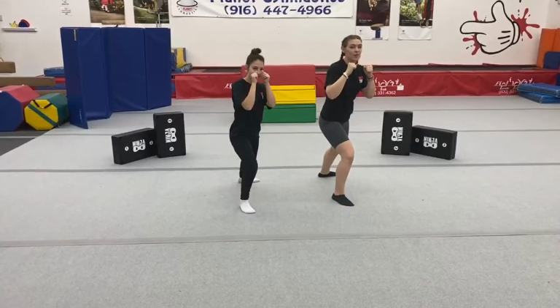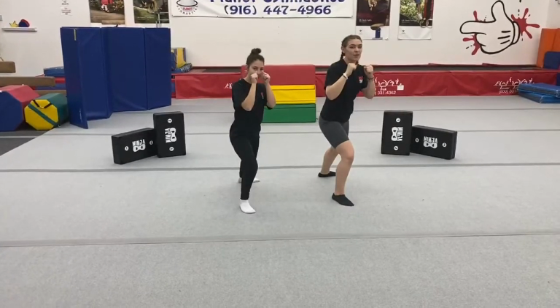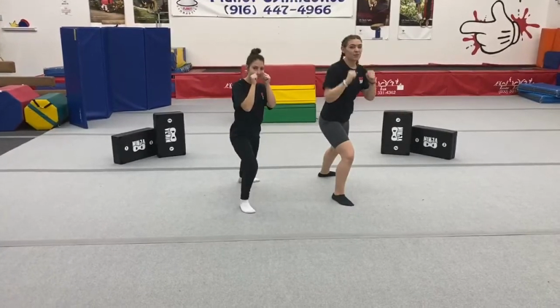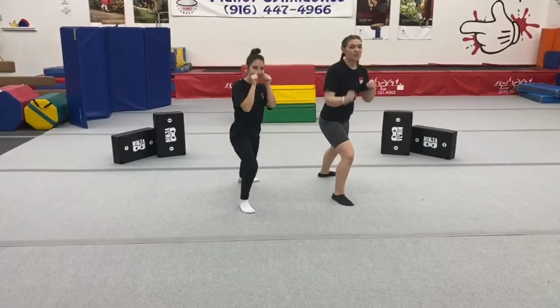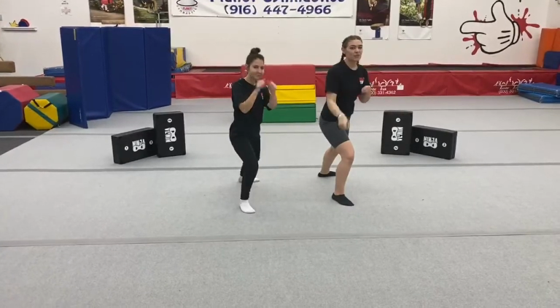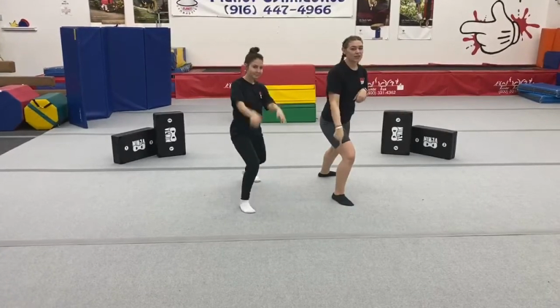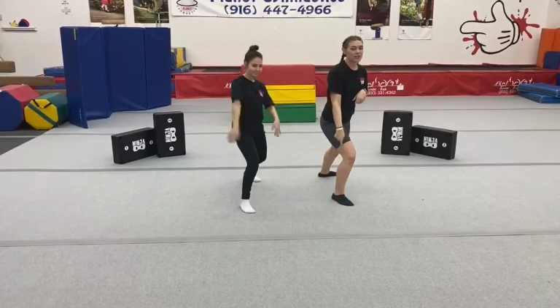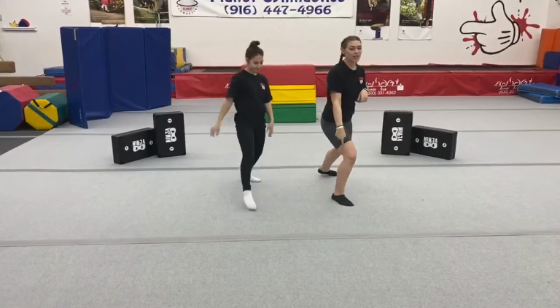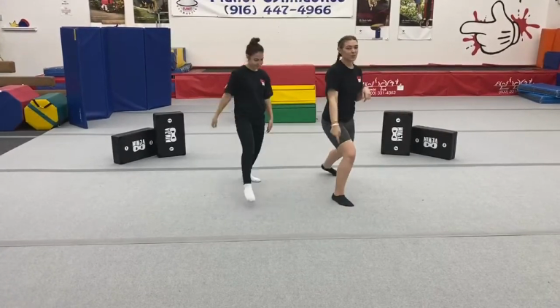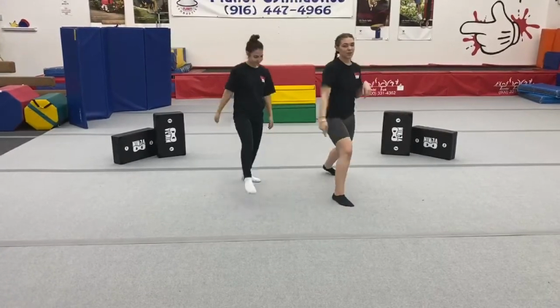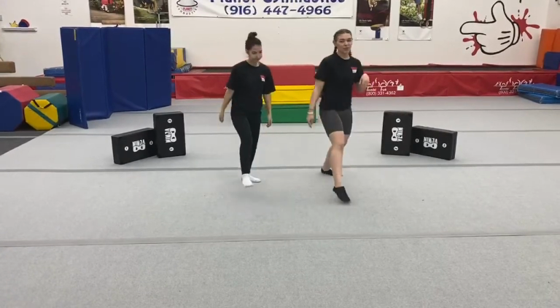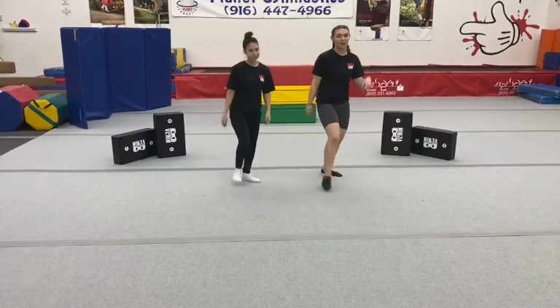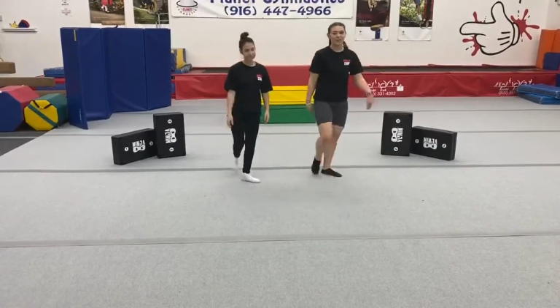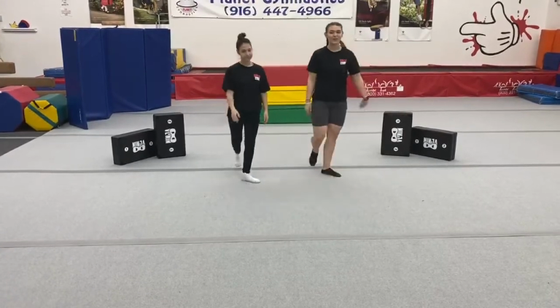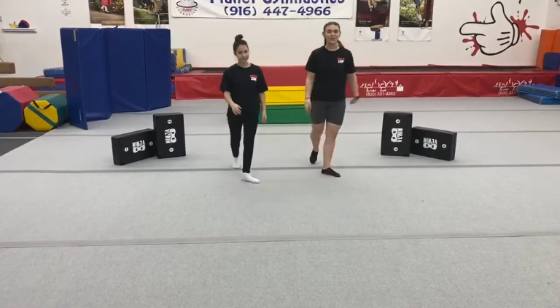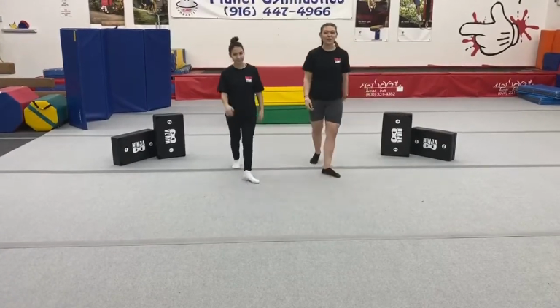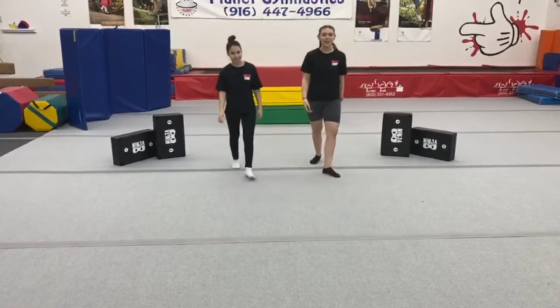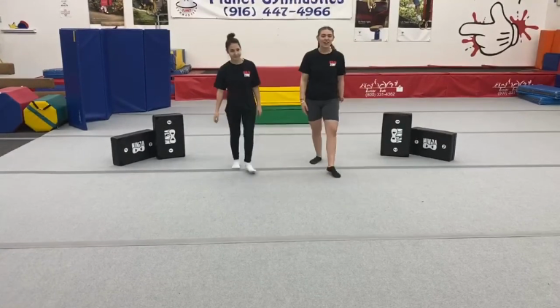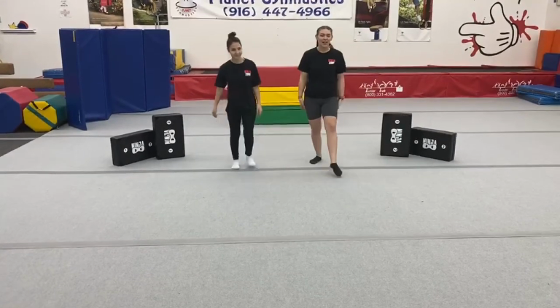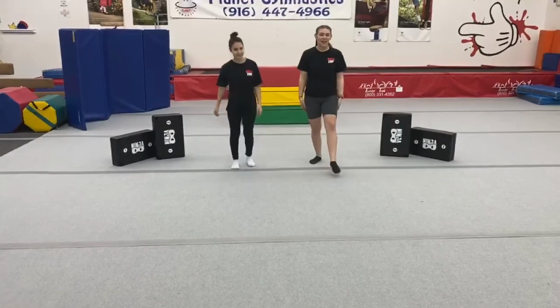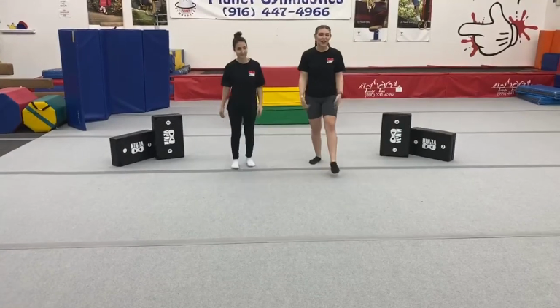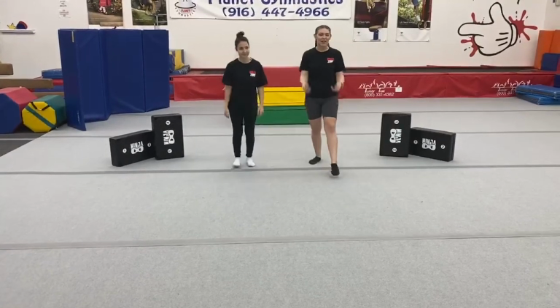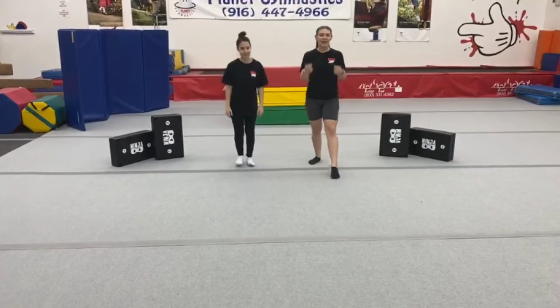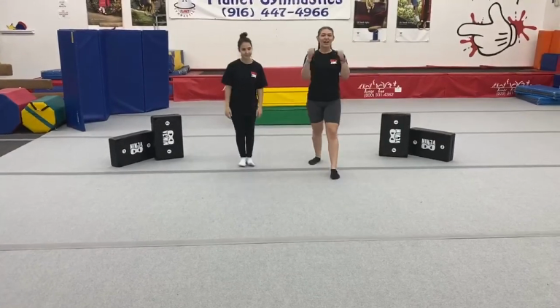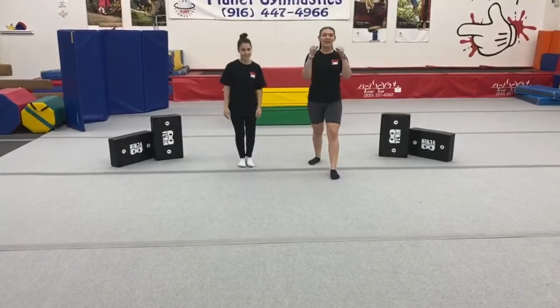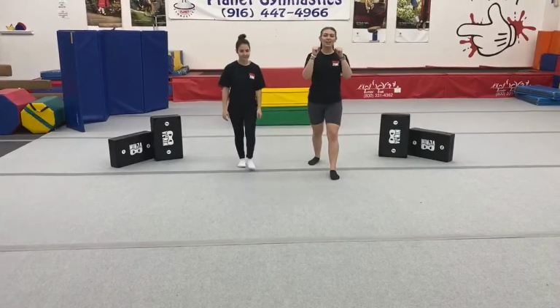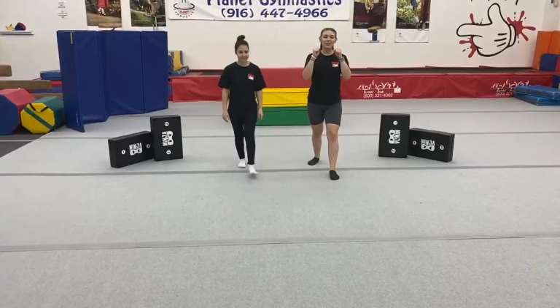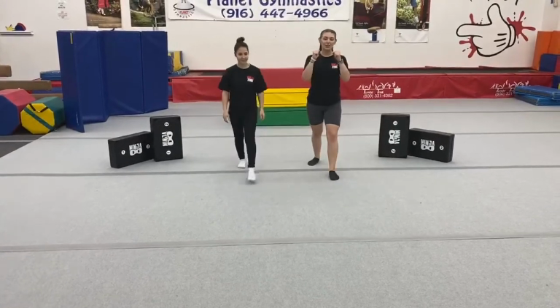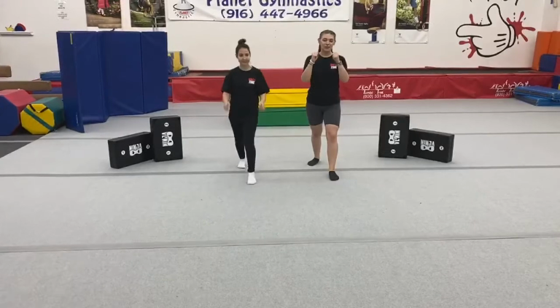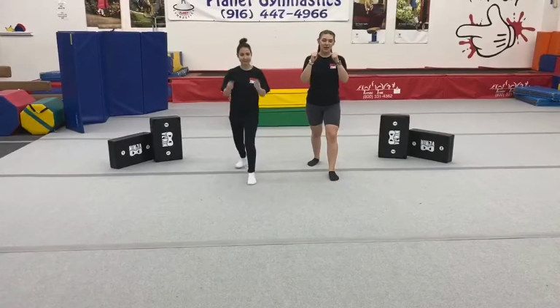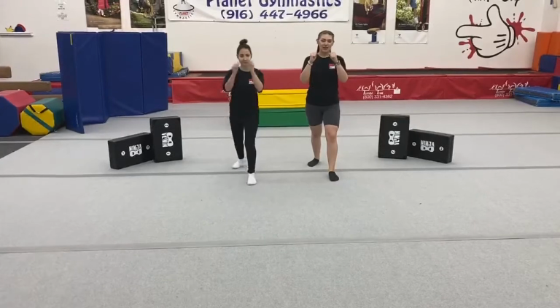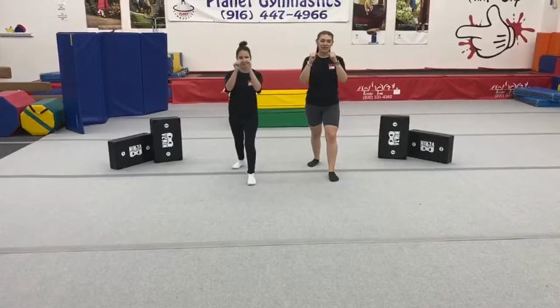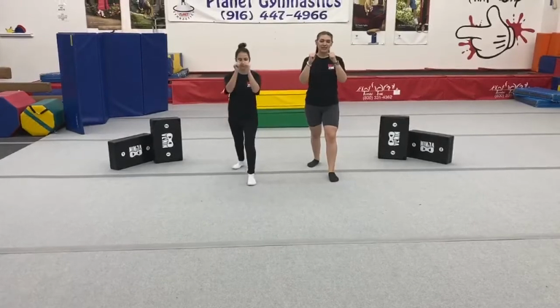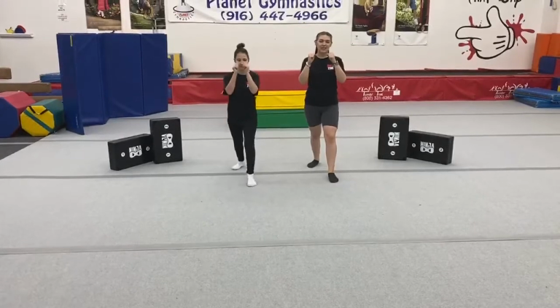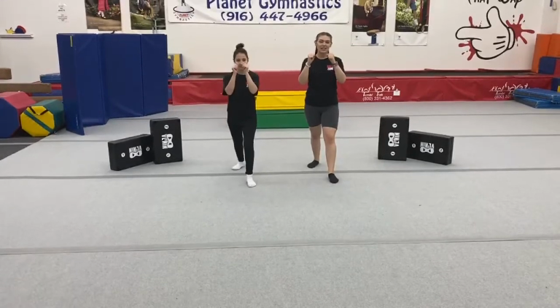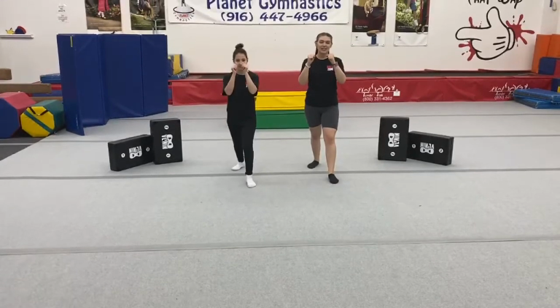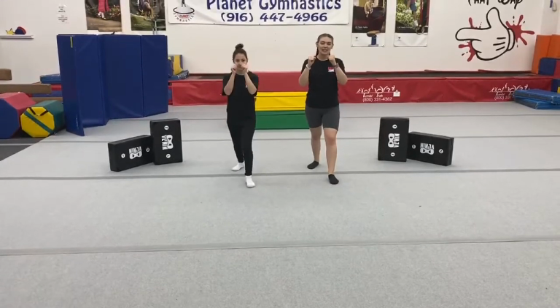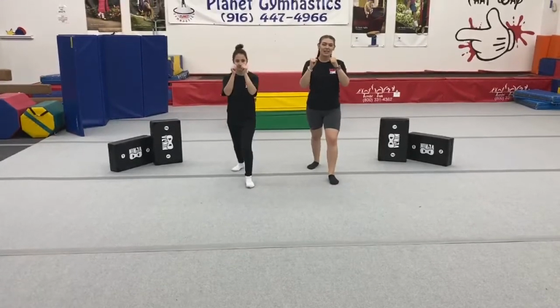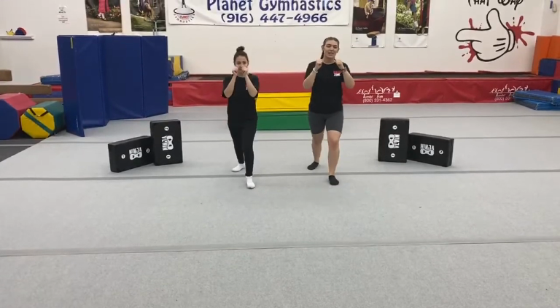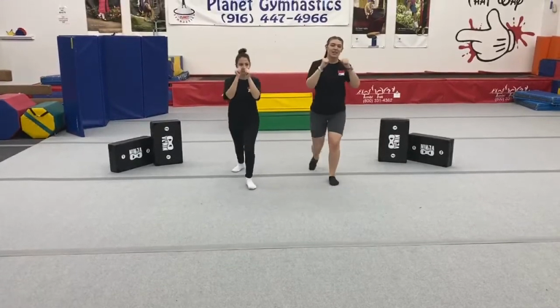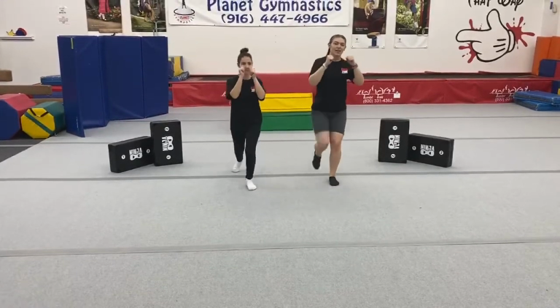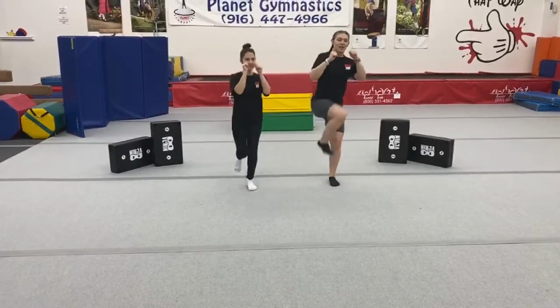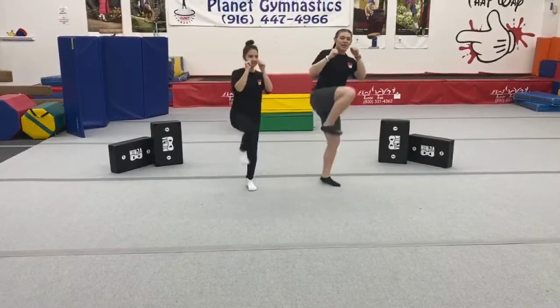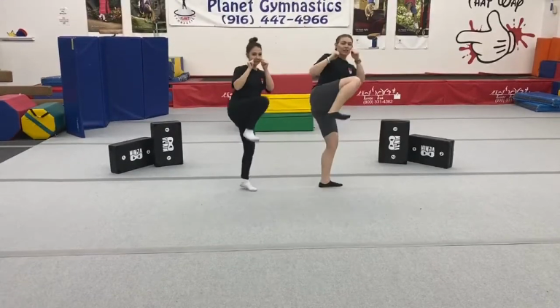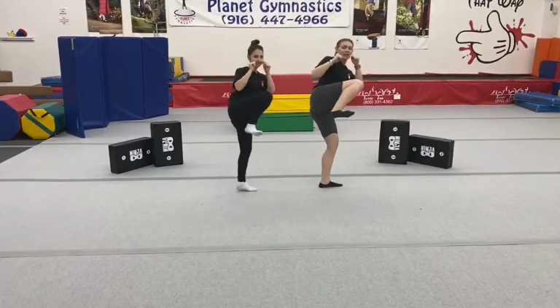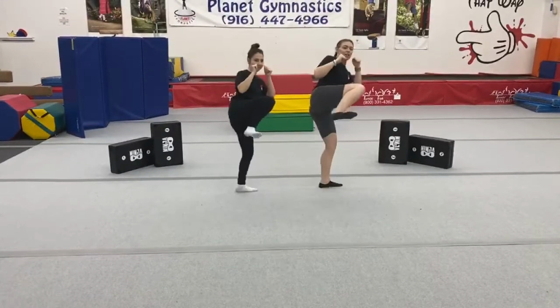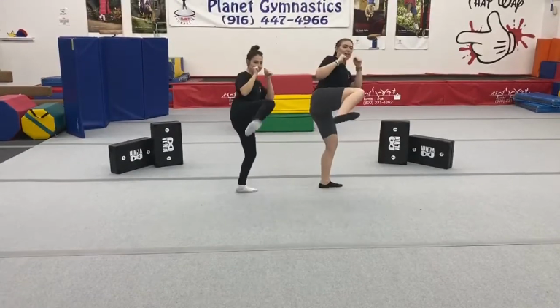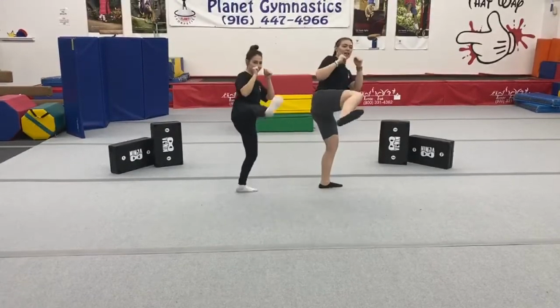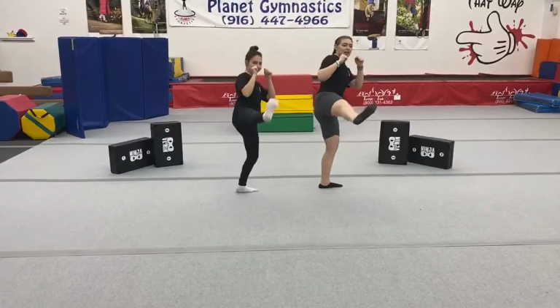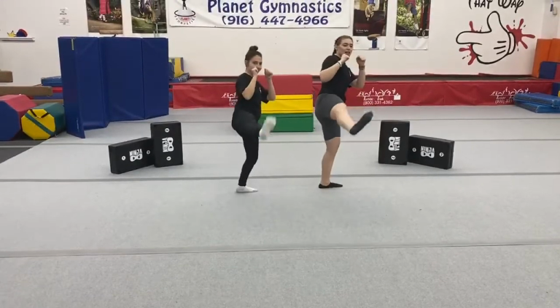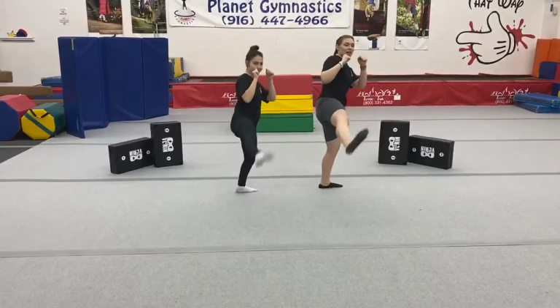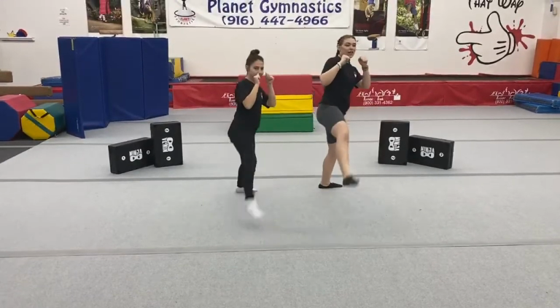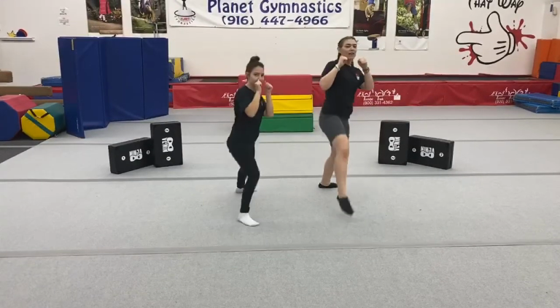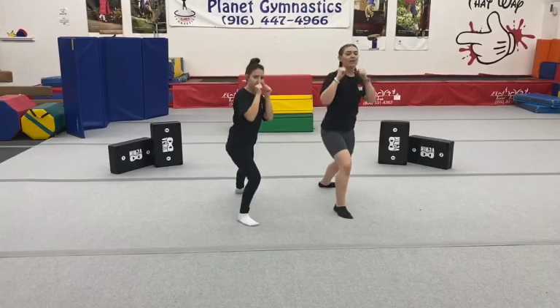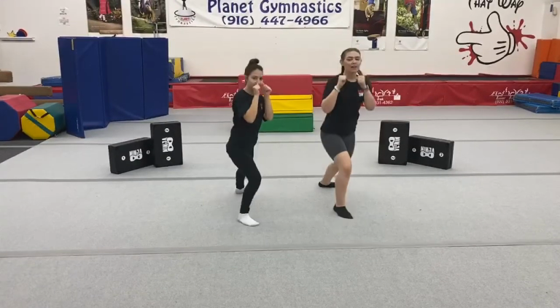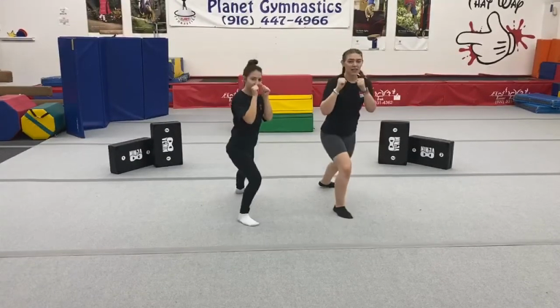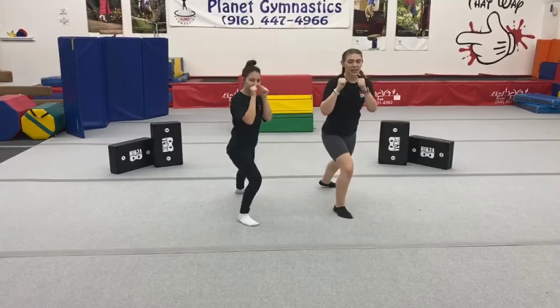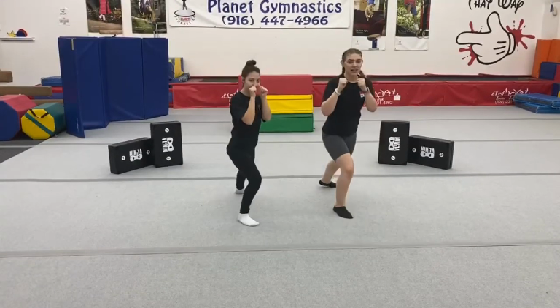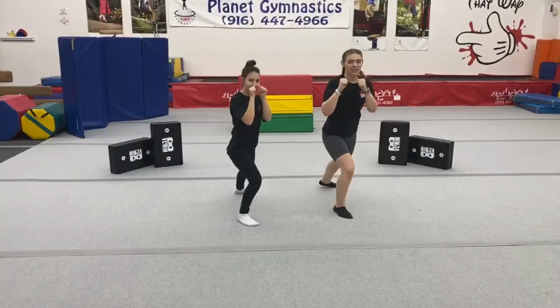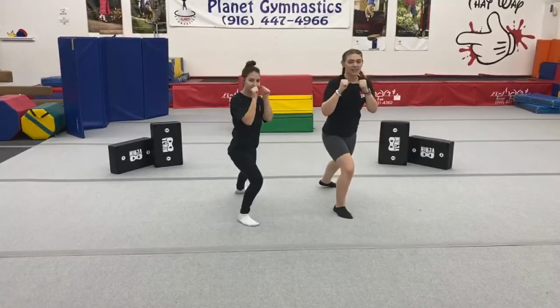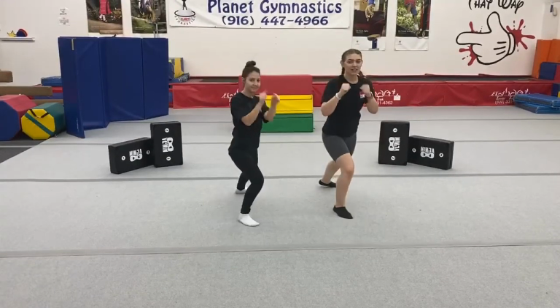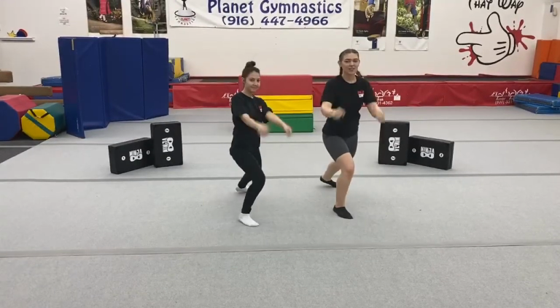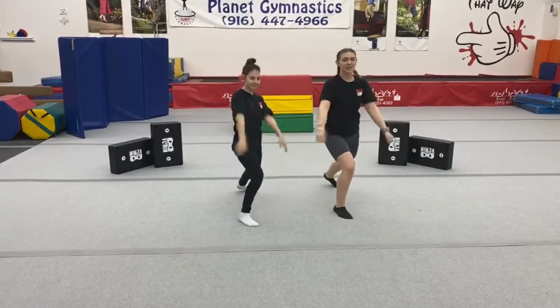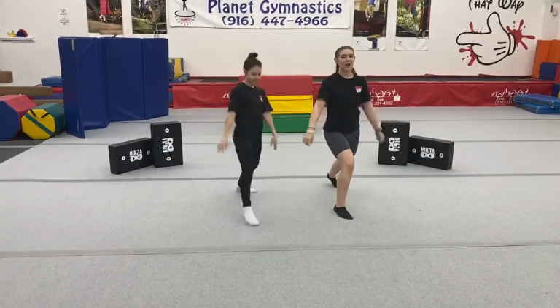Remember to always kick with your flexed foot. And again — fighting stance, knee, kick, land. Good job.